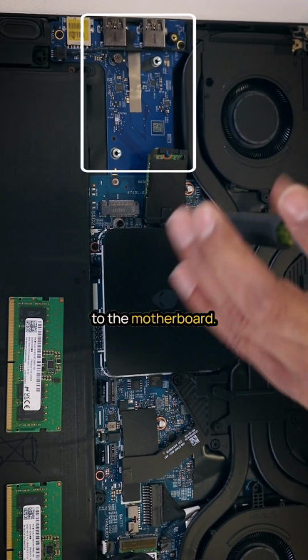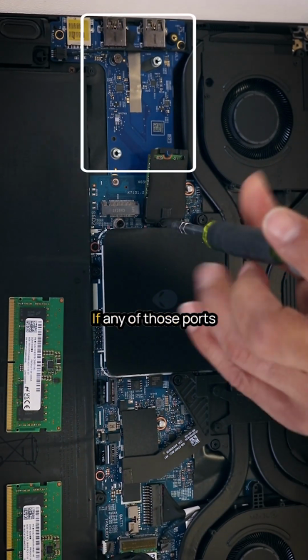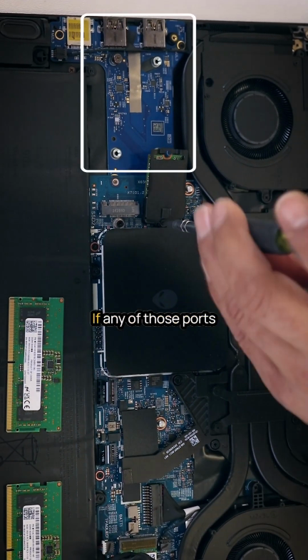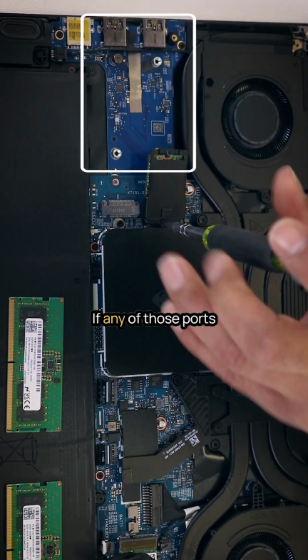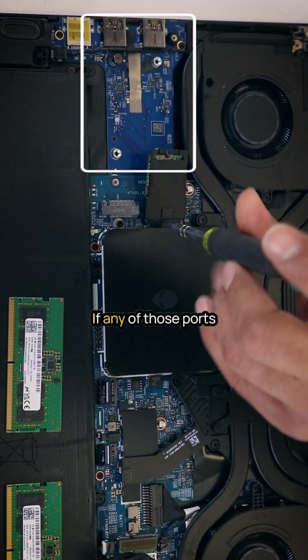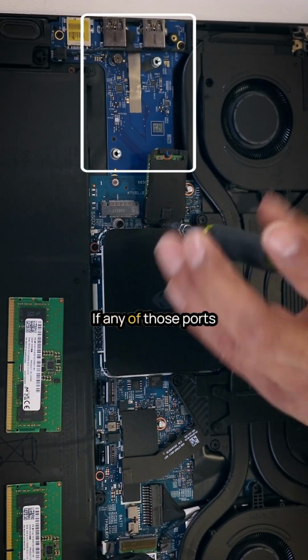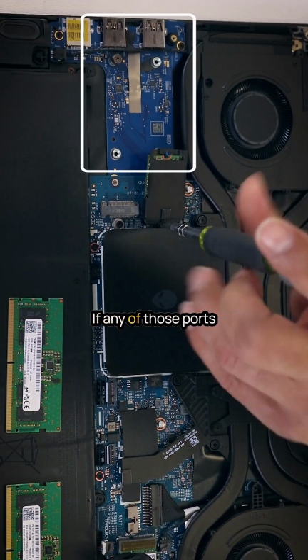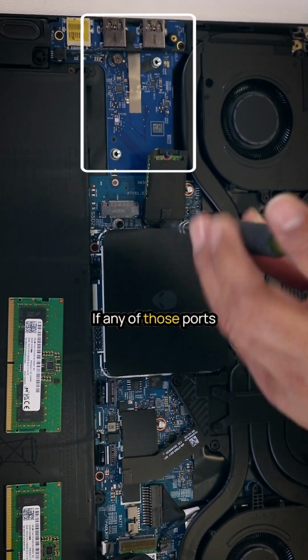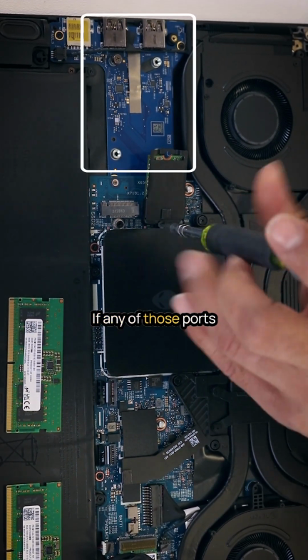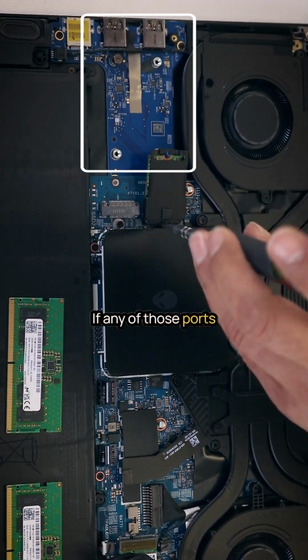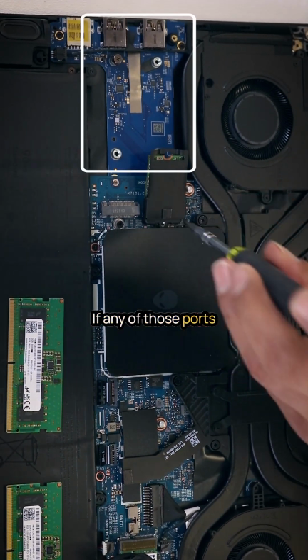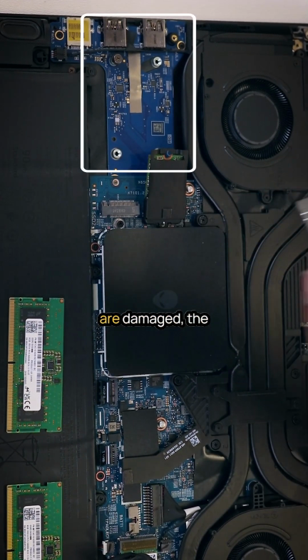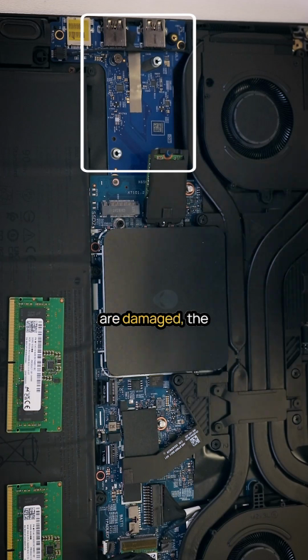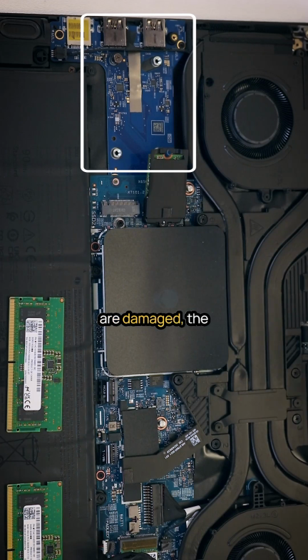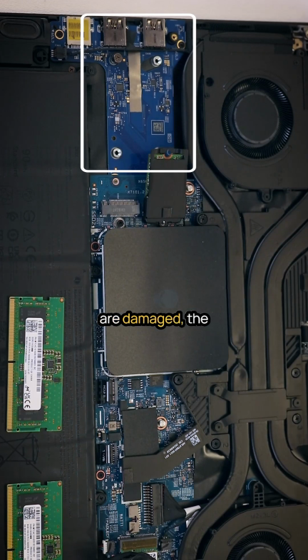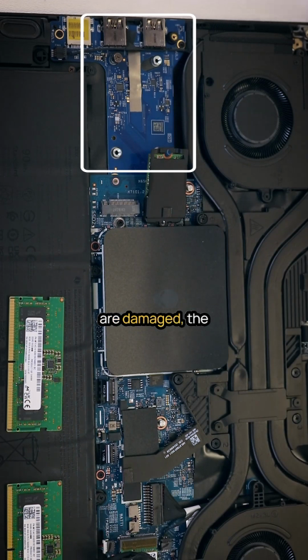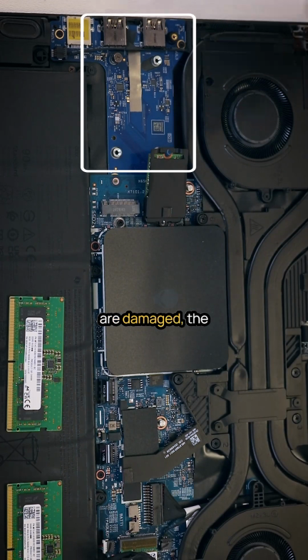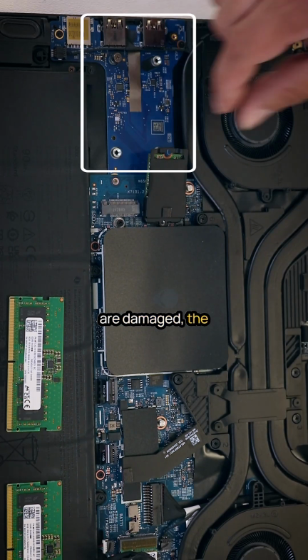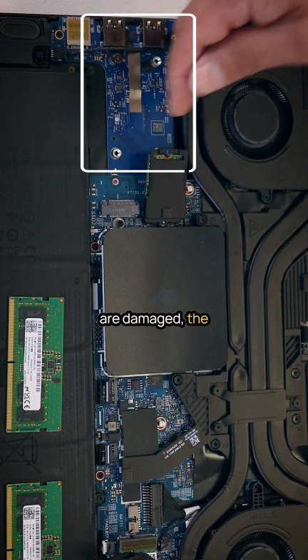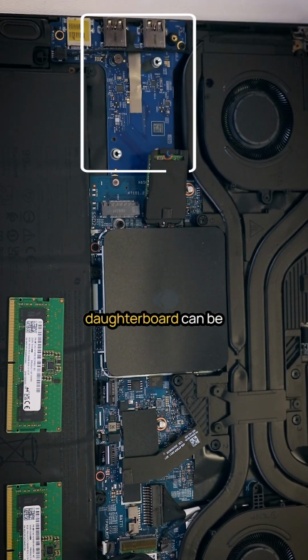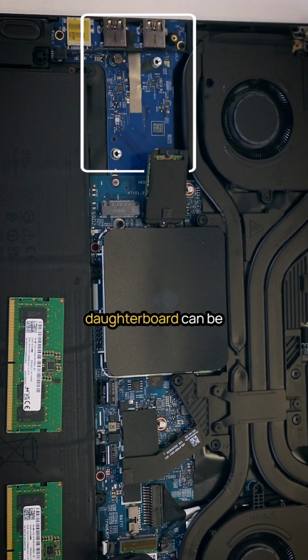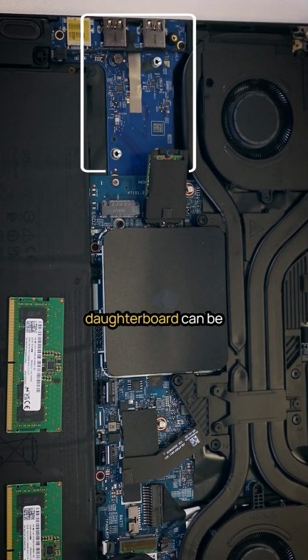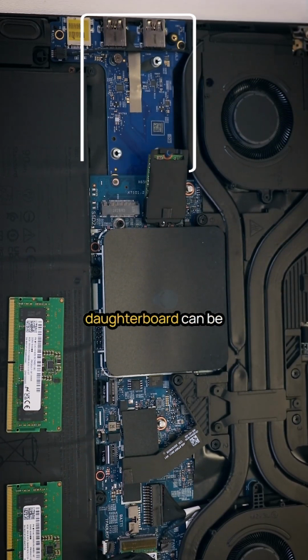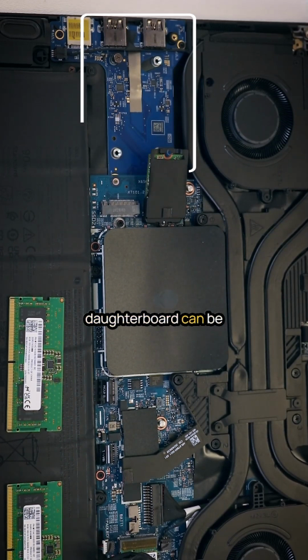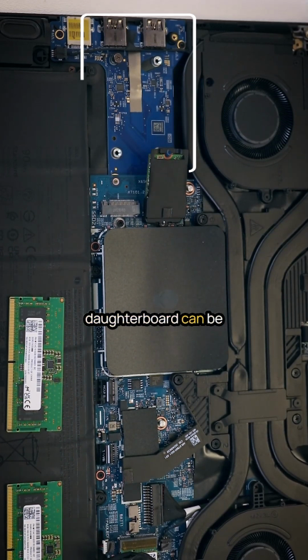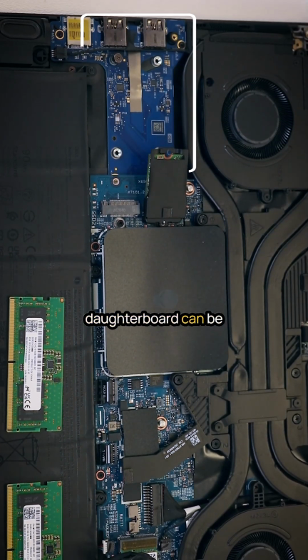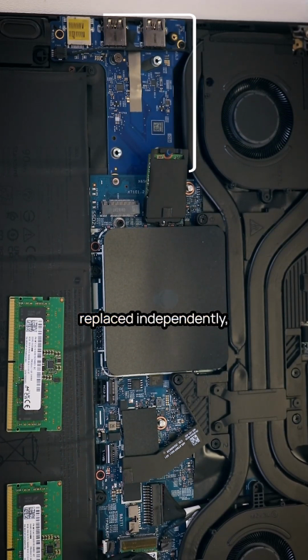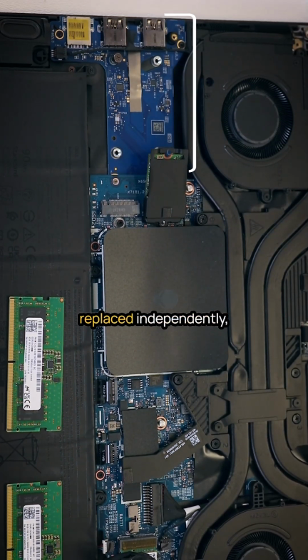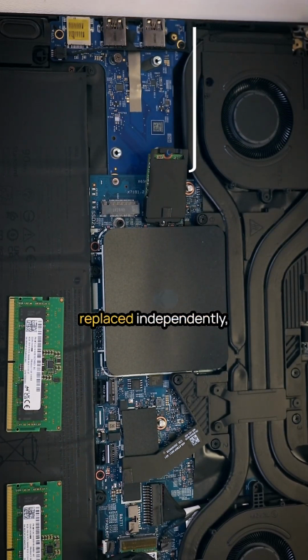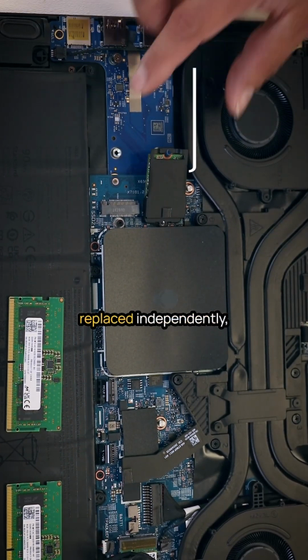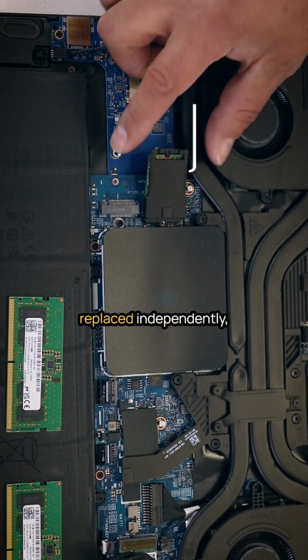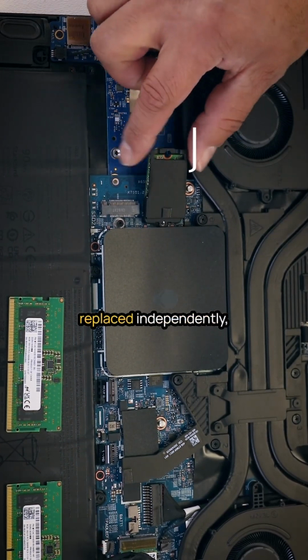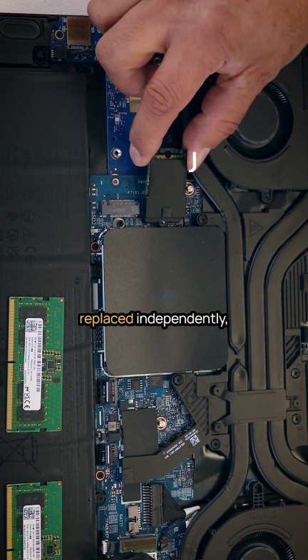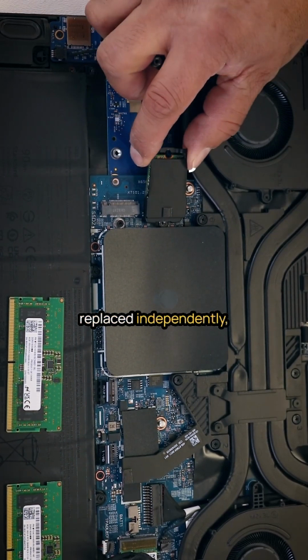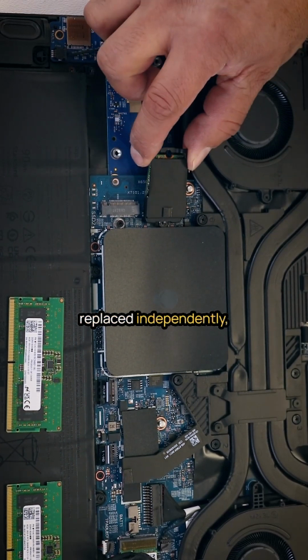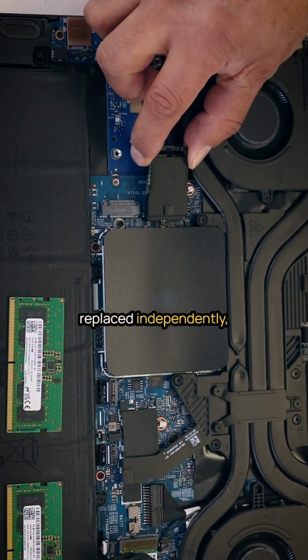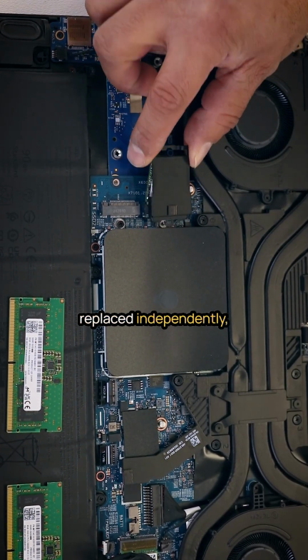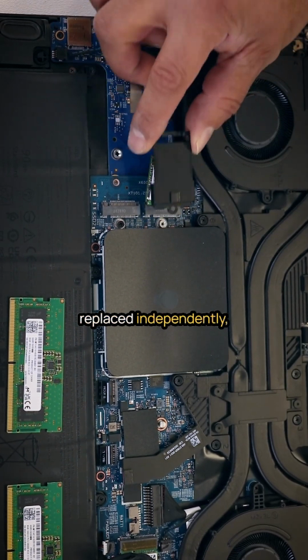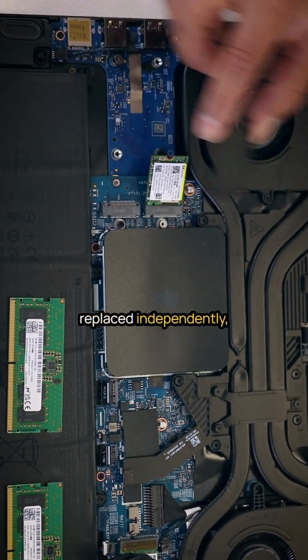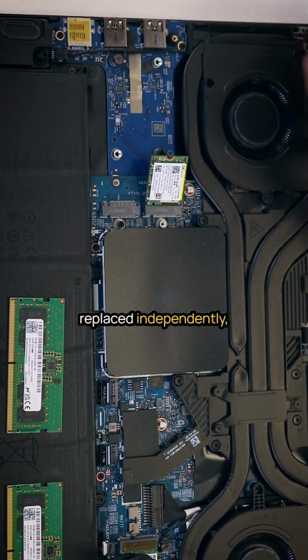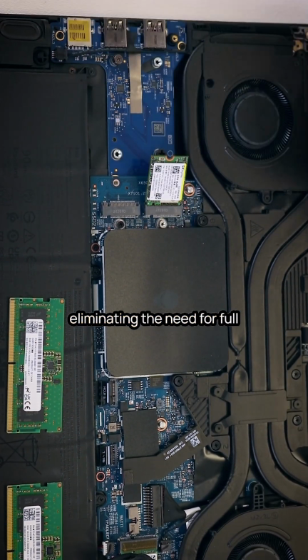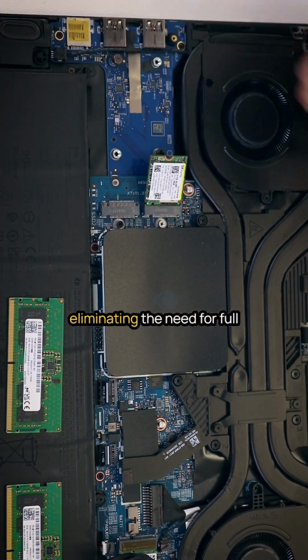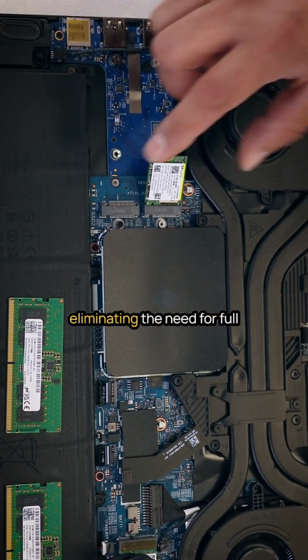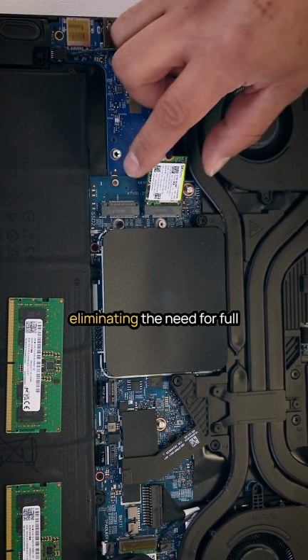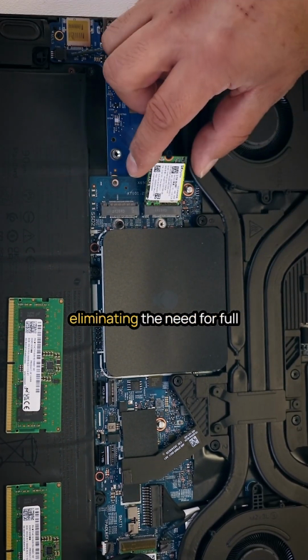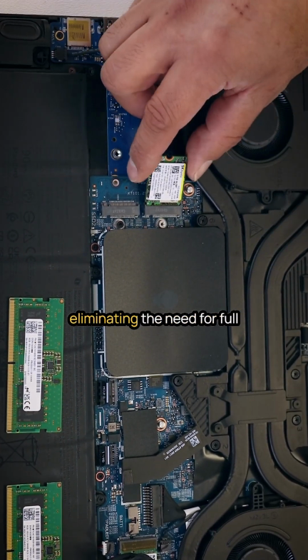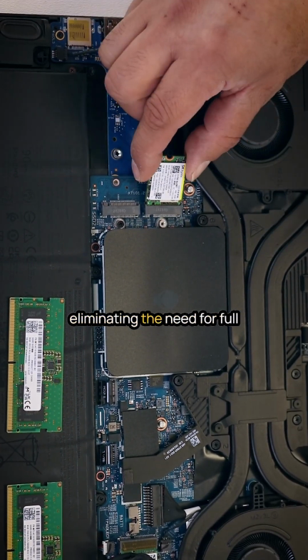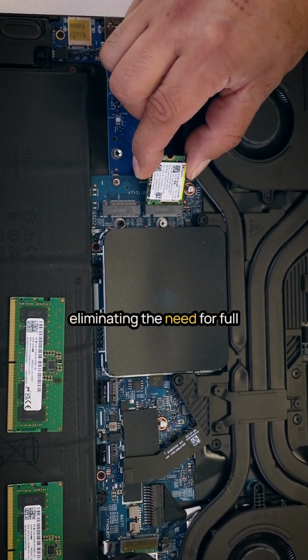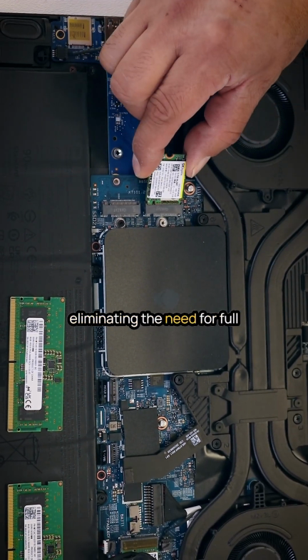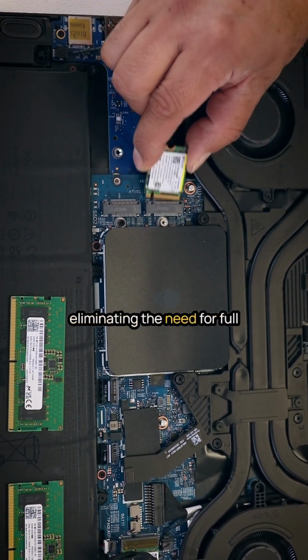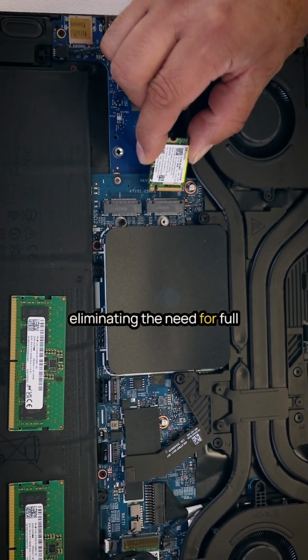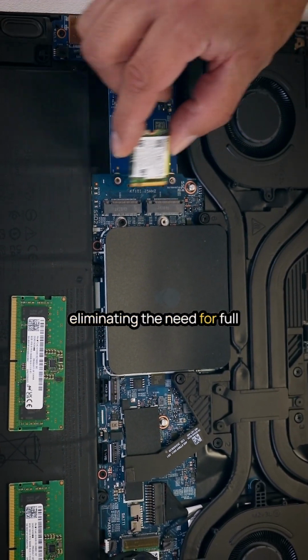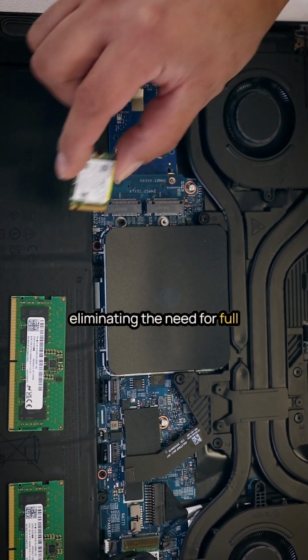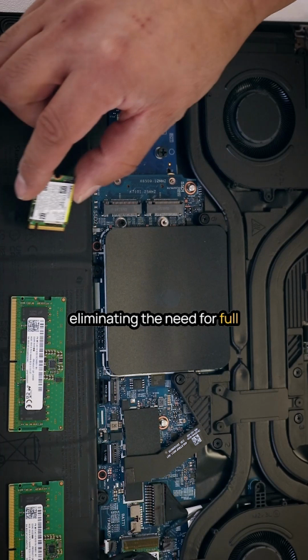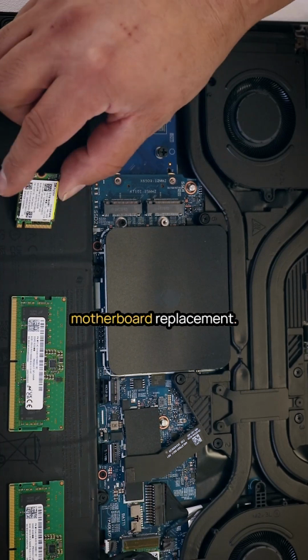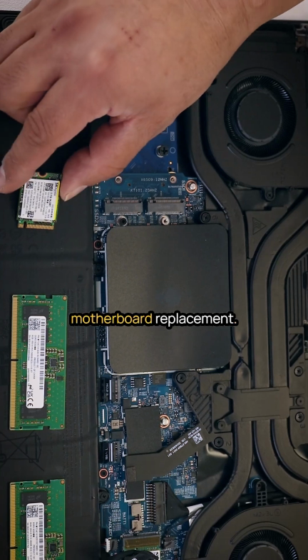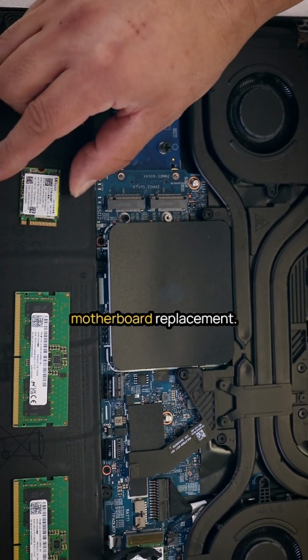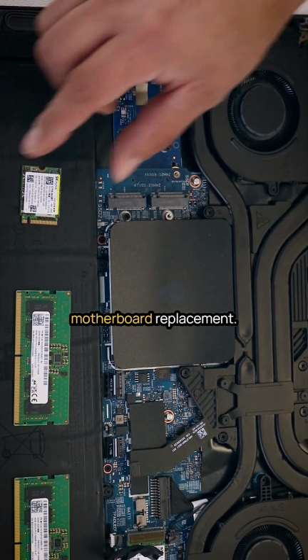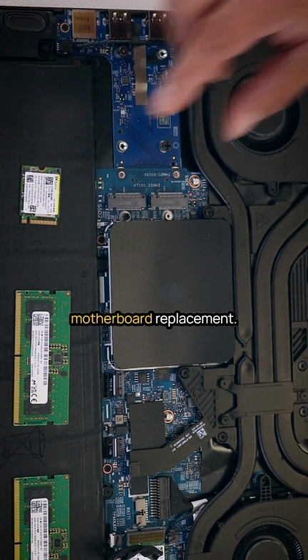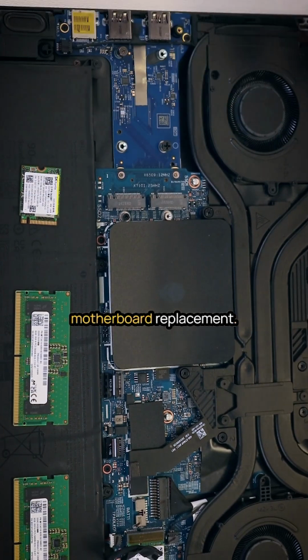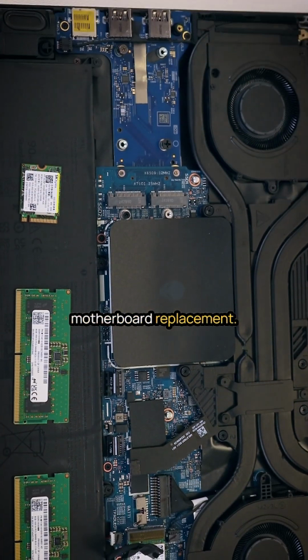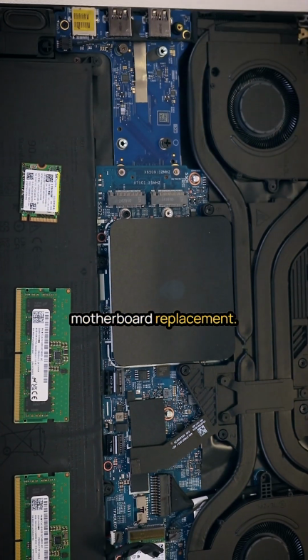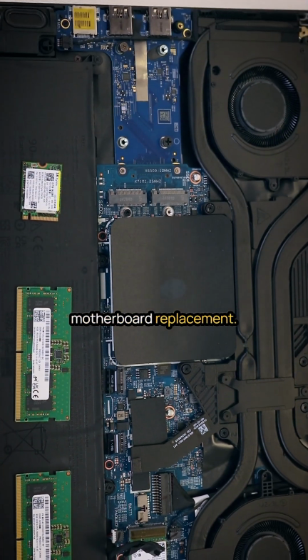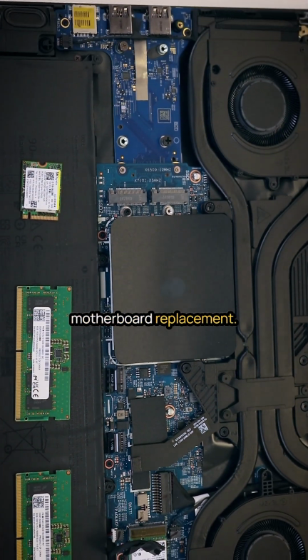If any of those ports are damaged, the daughterboard can be replaced independently, eliminating the need for a full motherboard replacement.